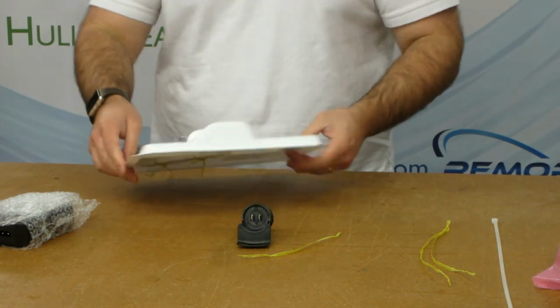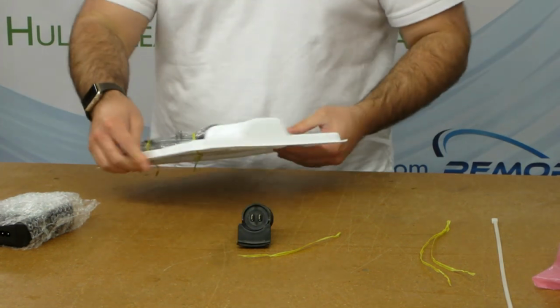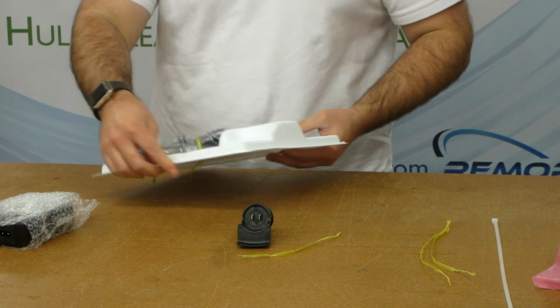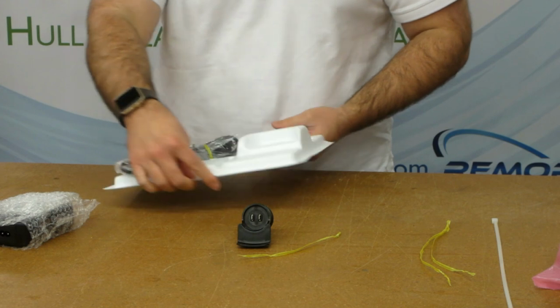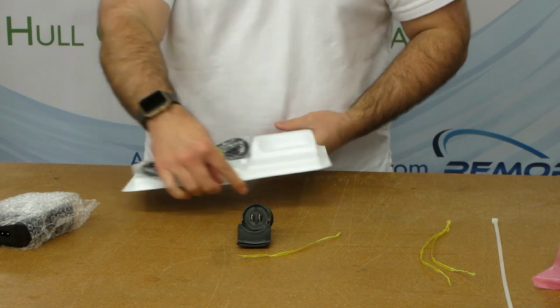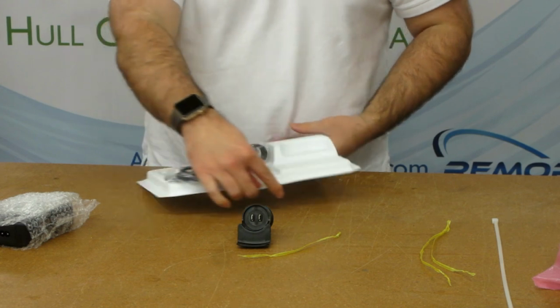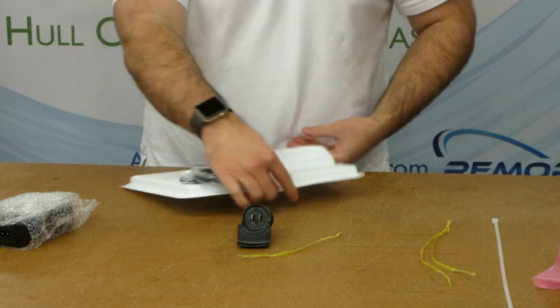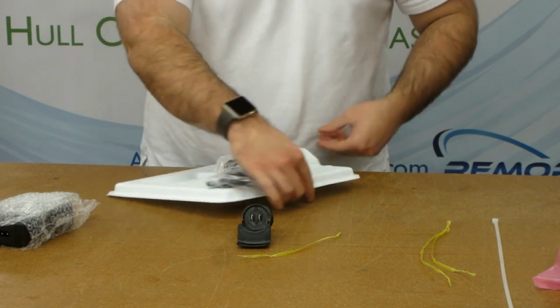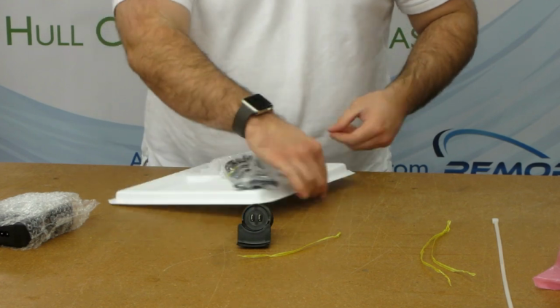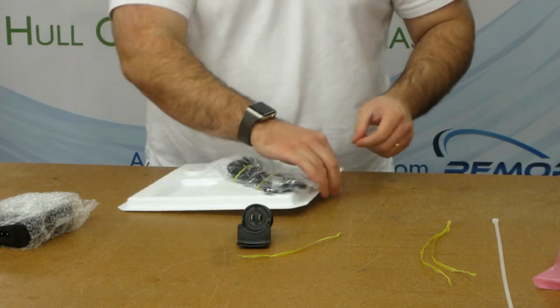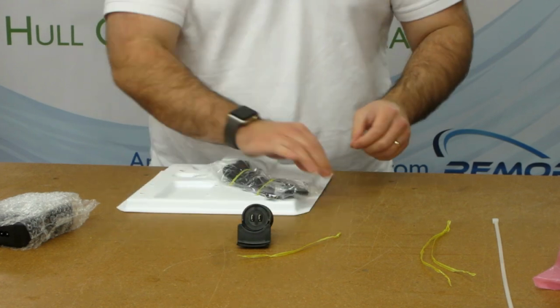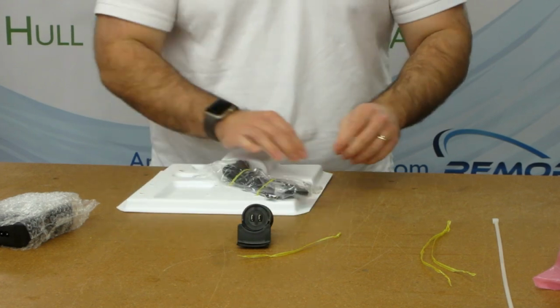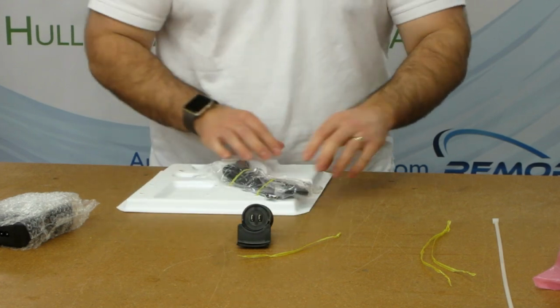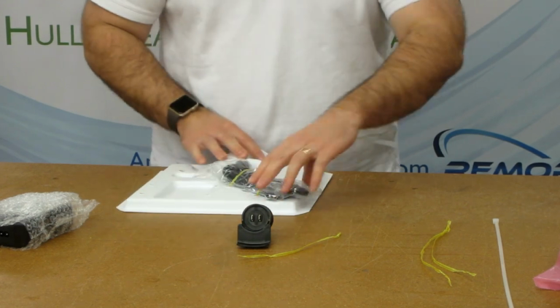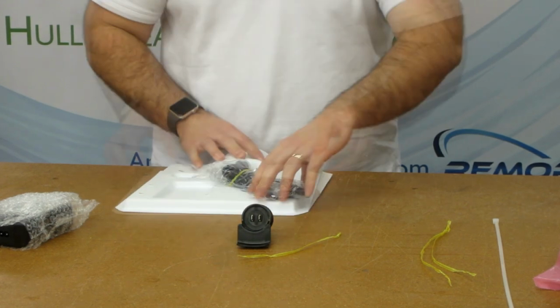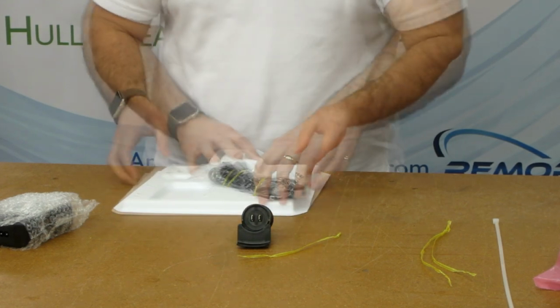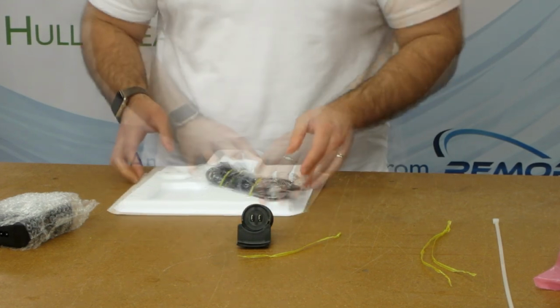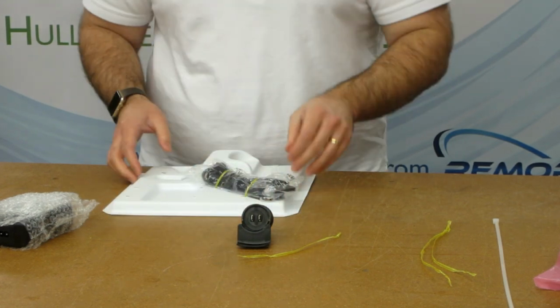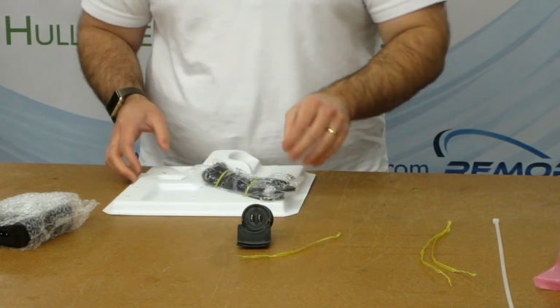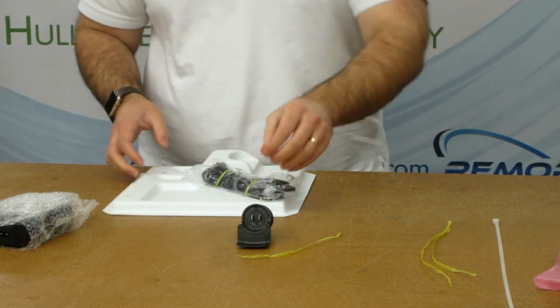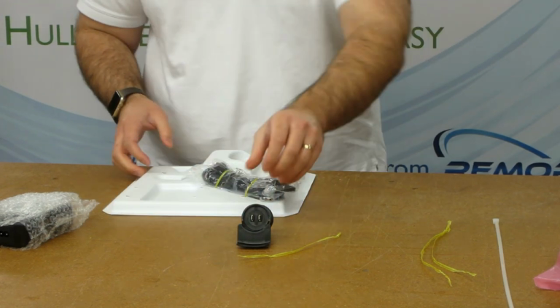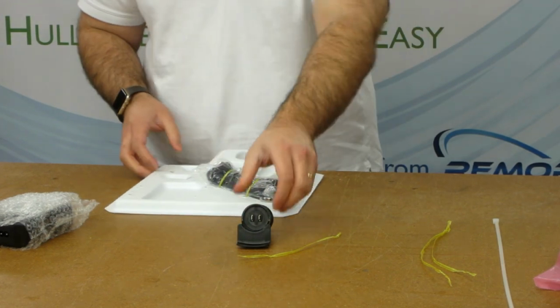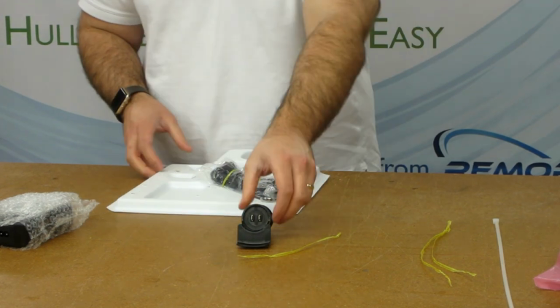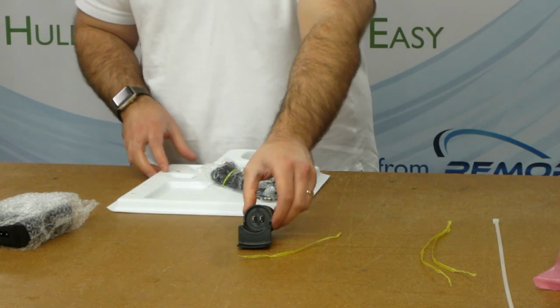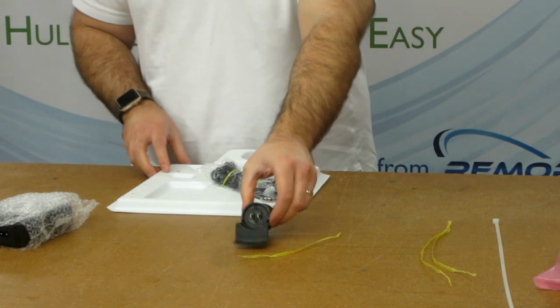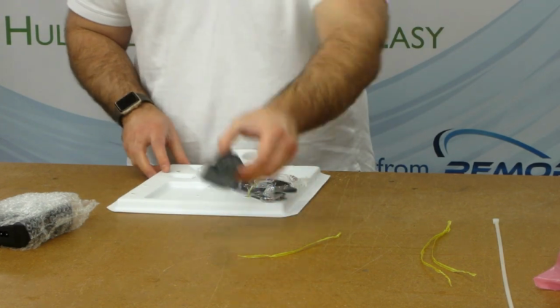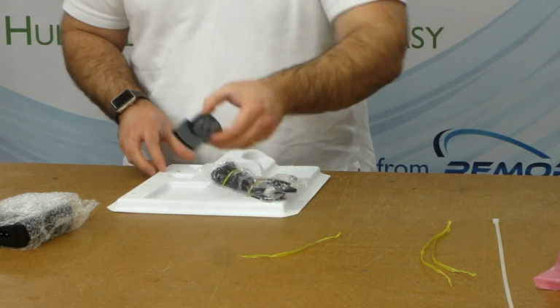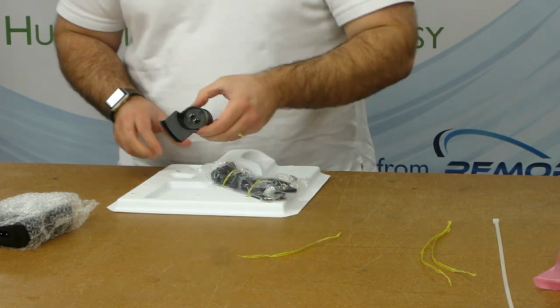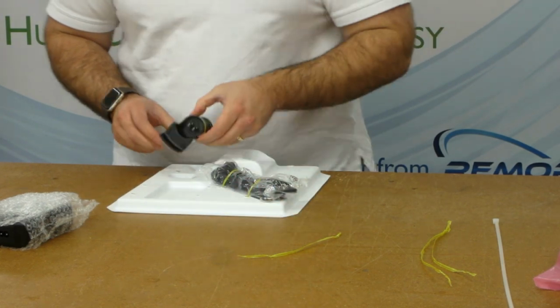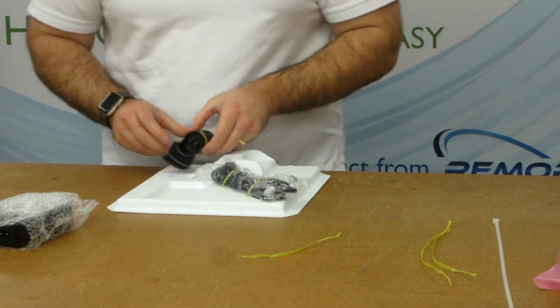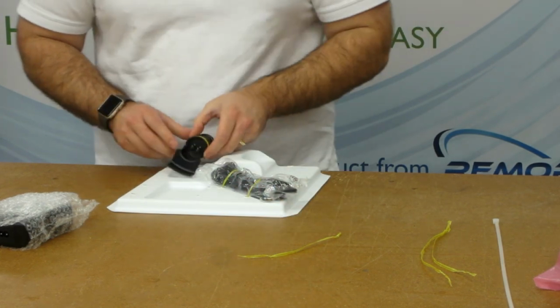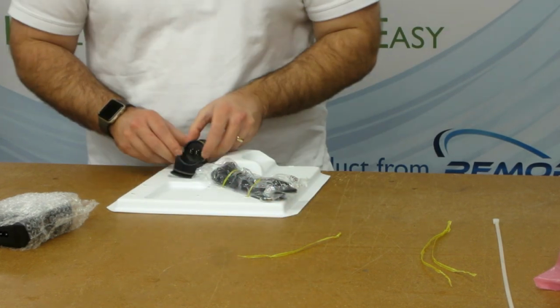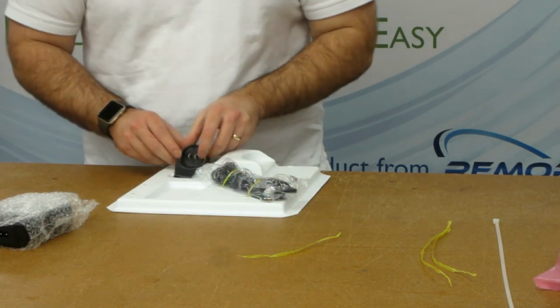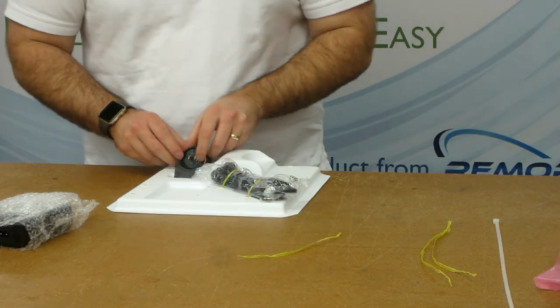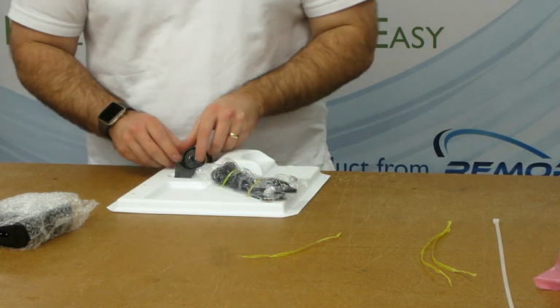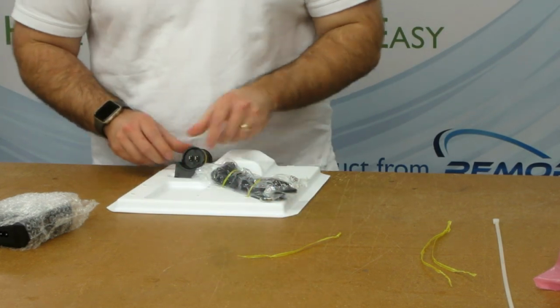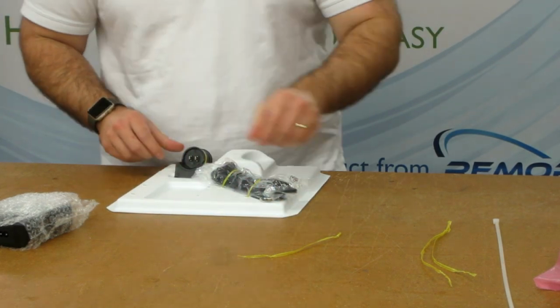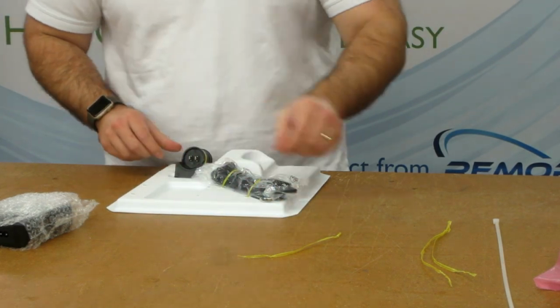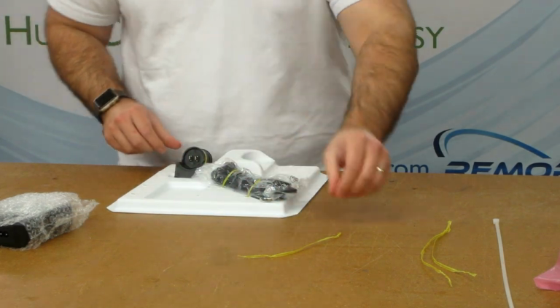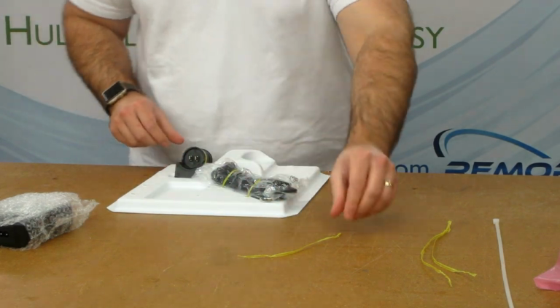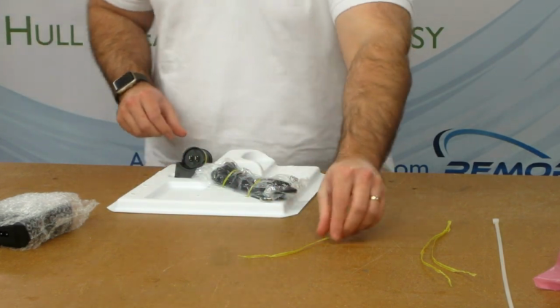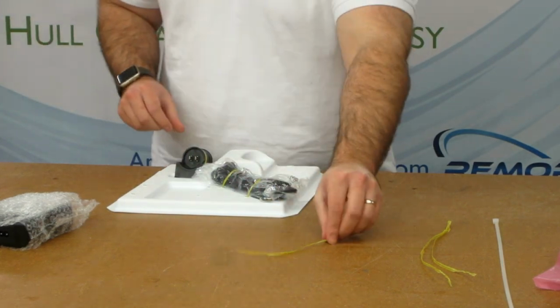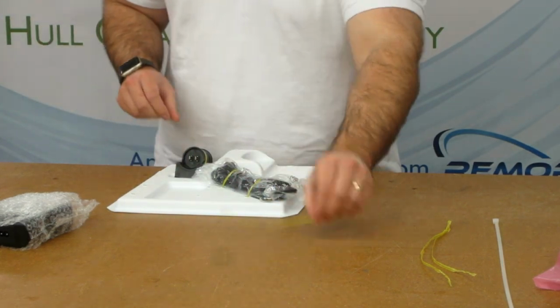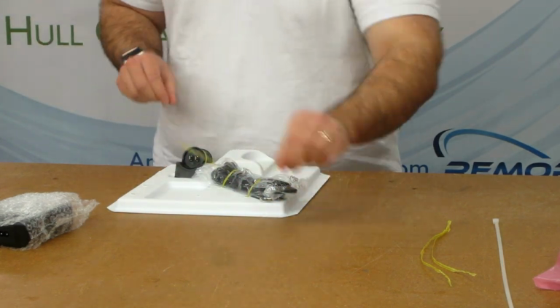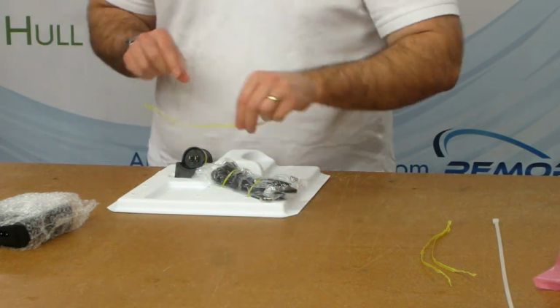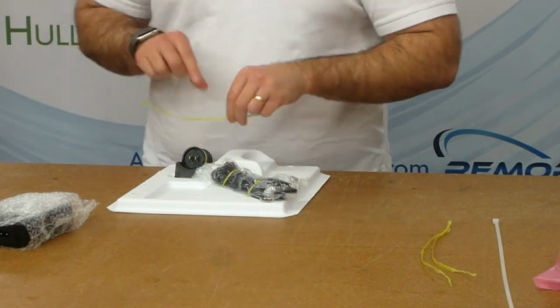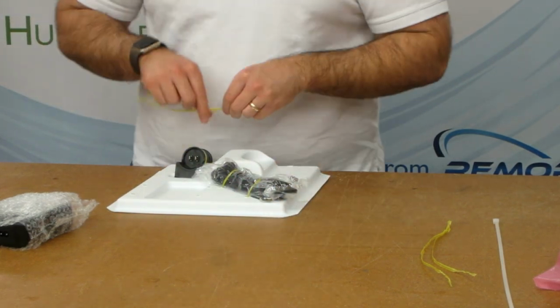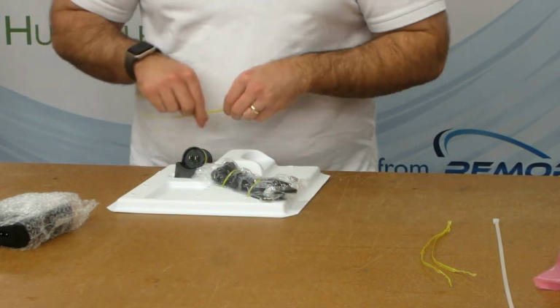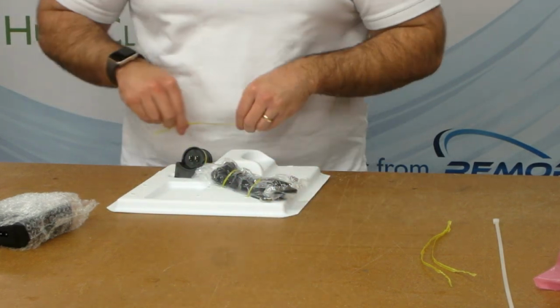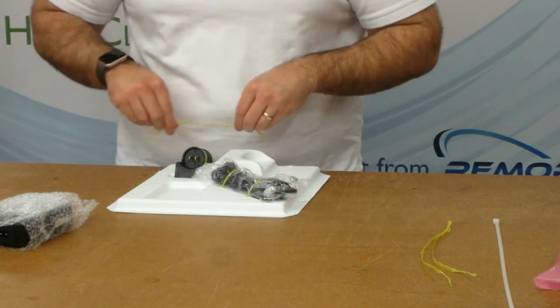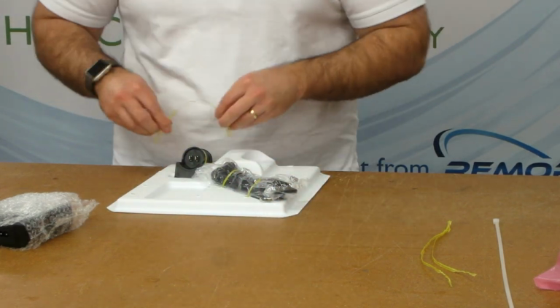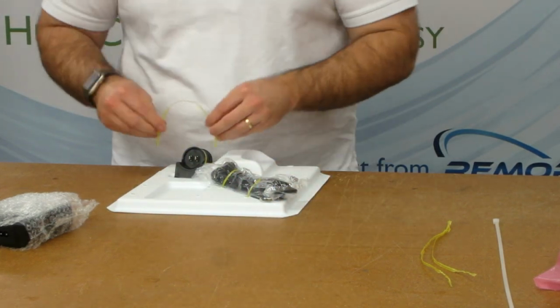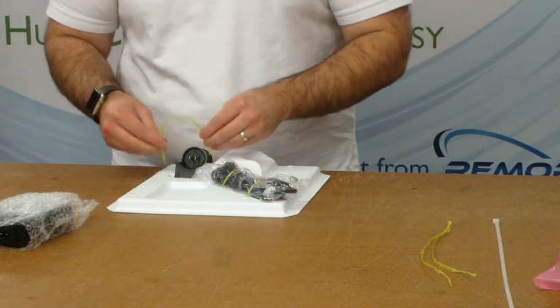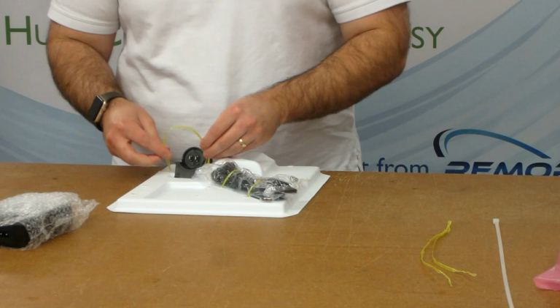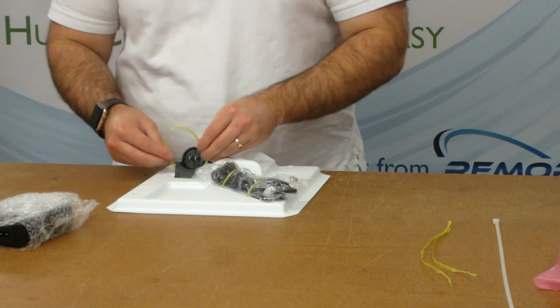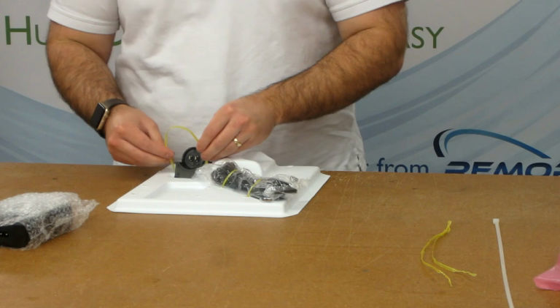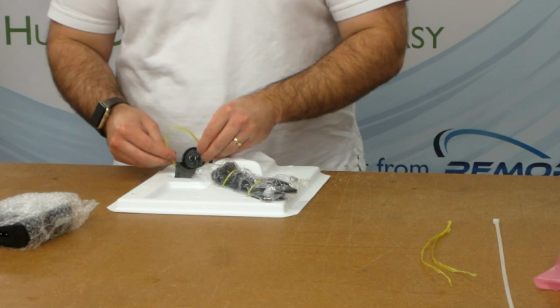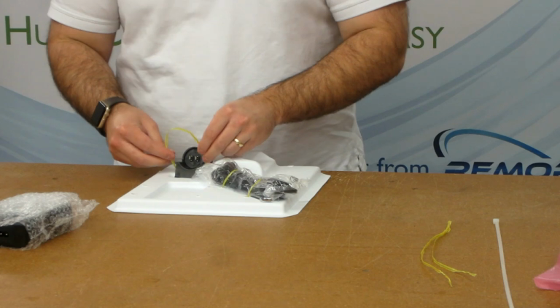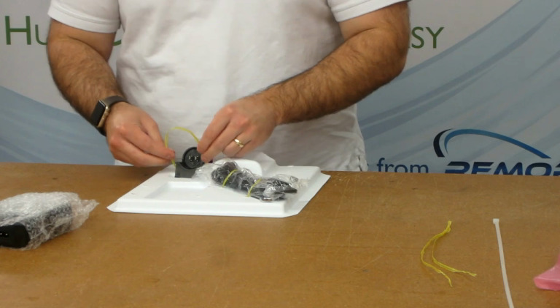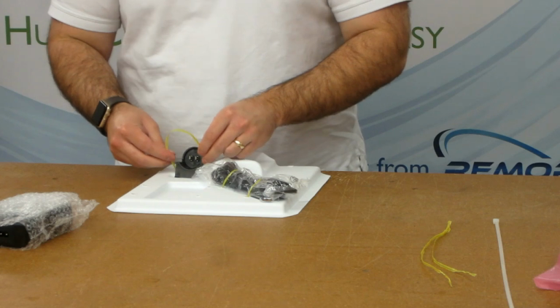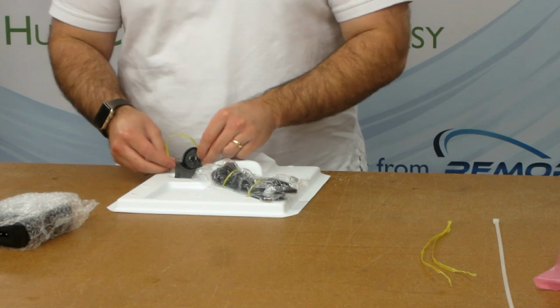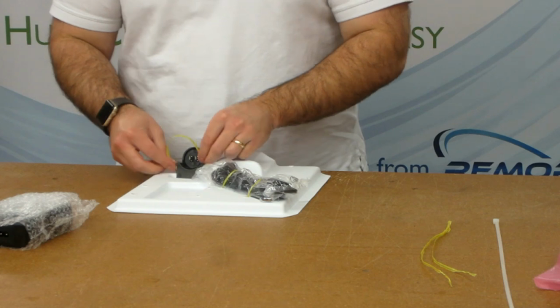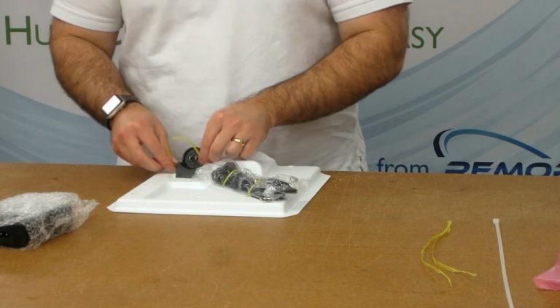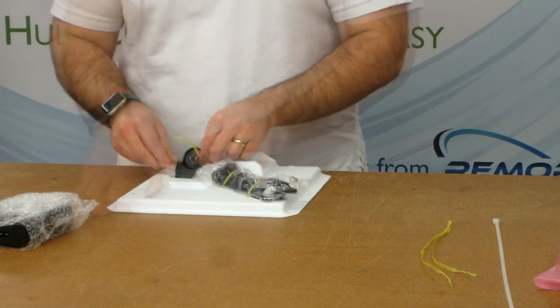The charger cap has its own place. Install the tie from the top and twist it after flipping the tray over.